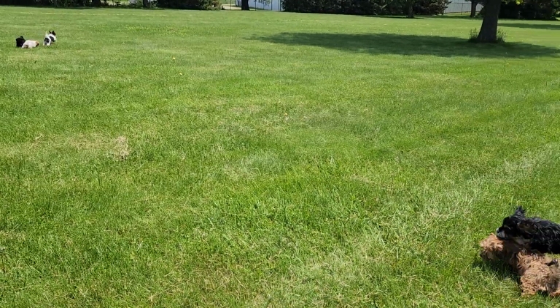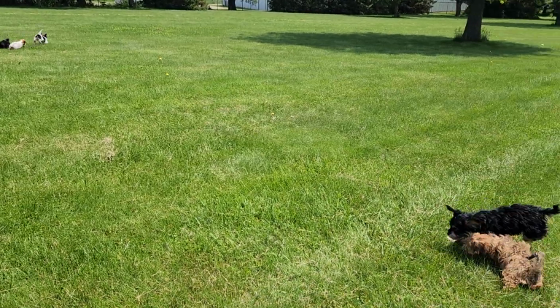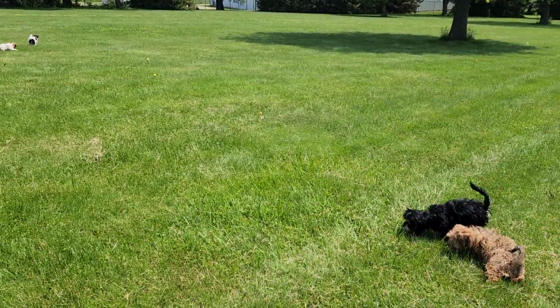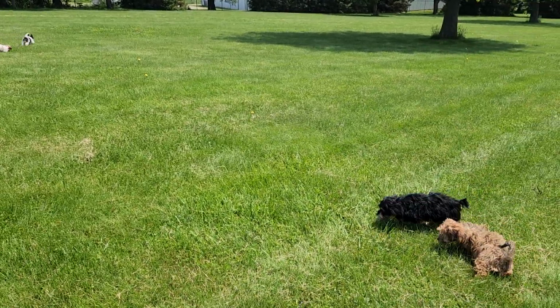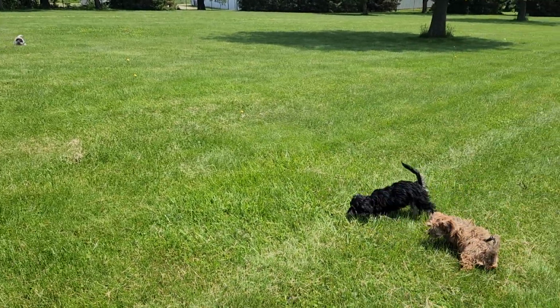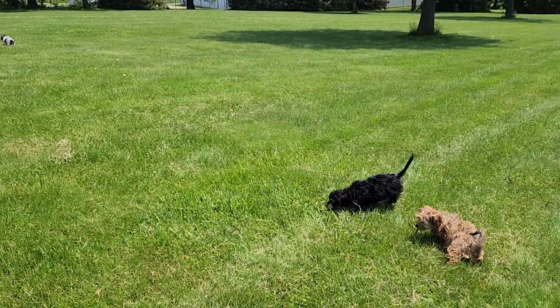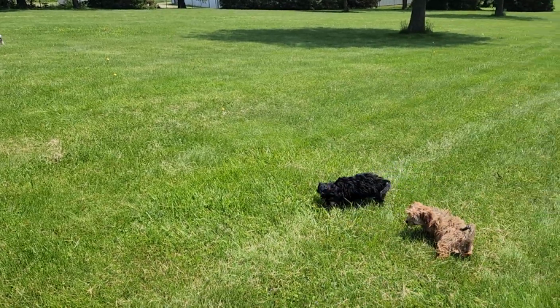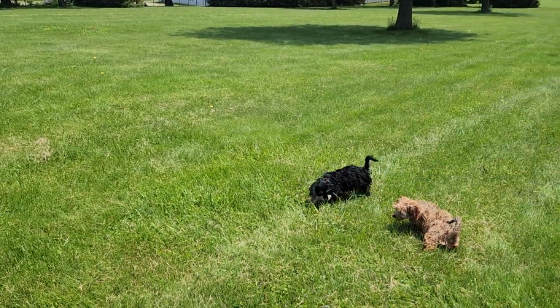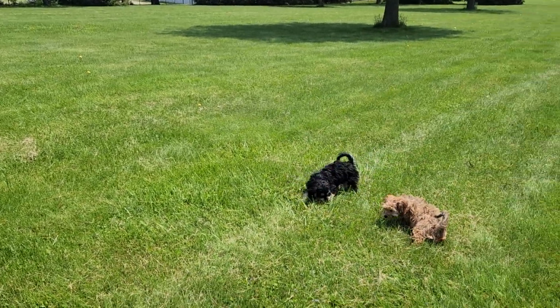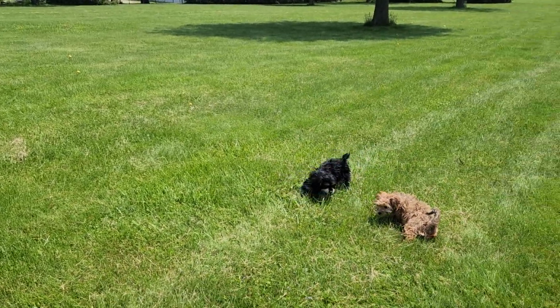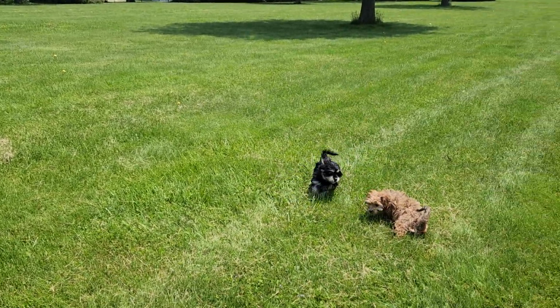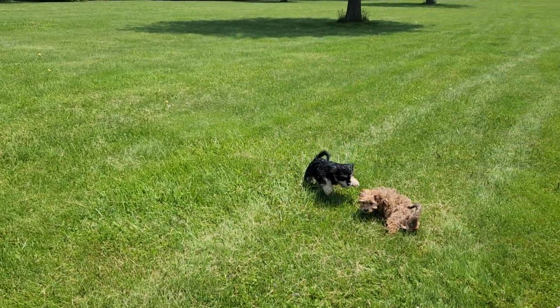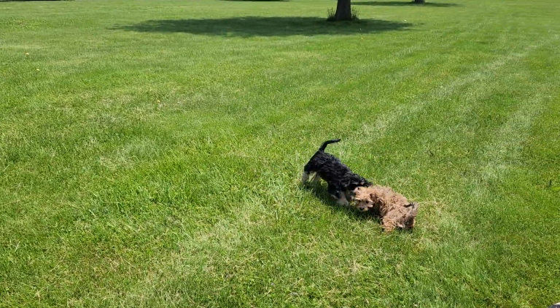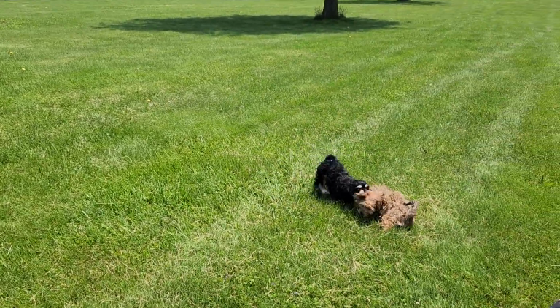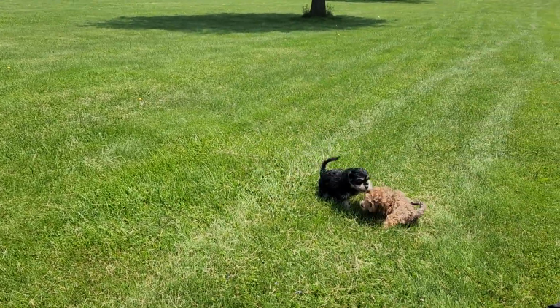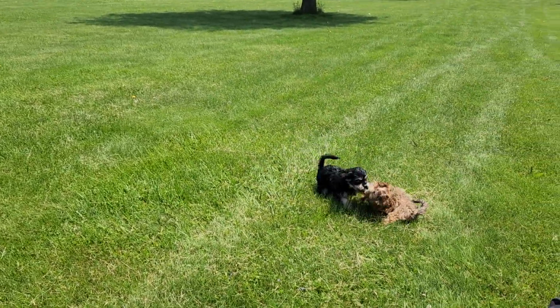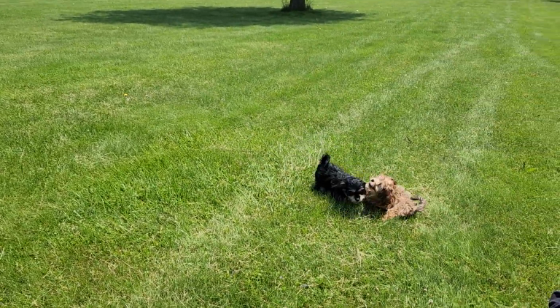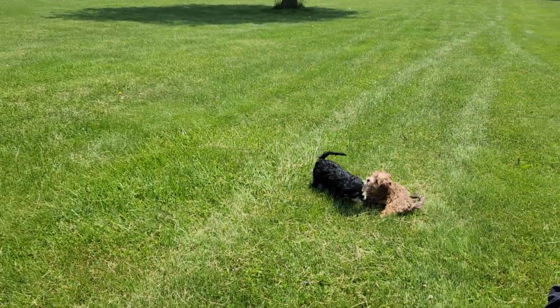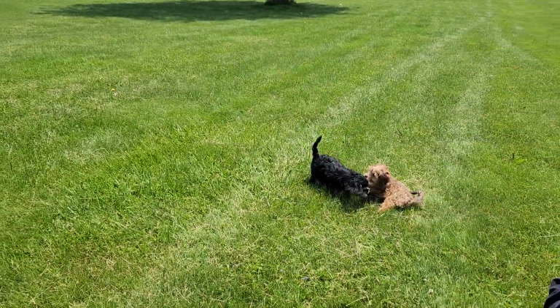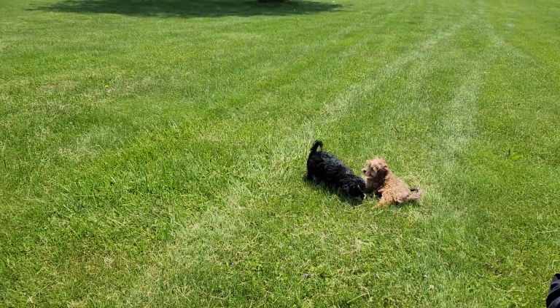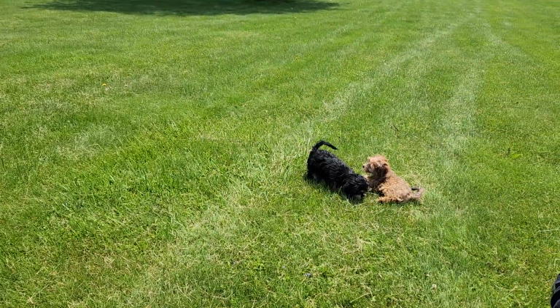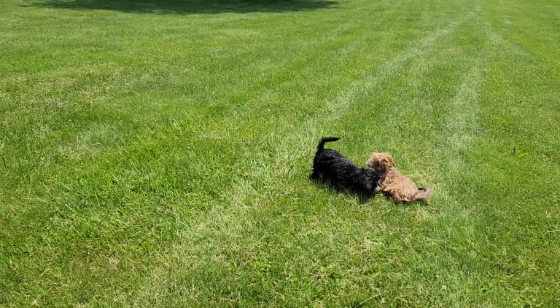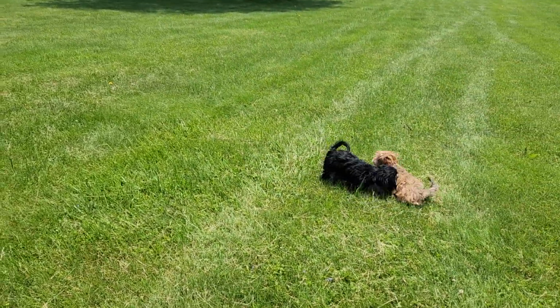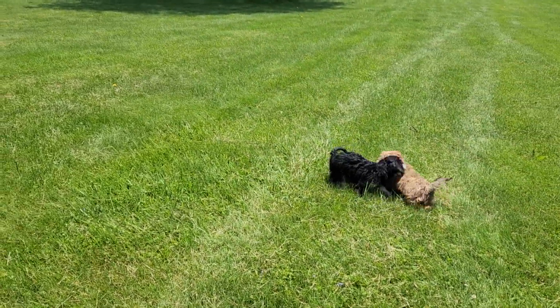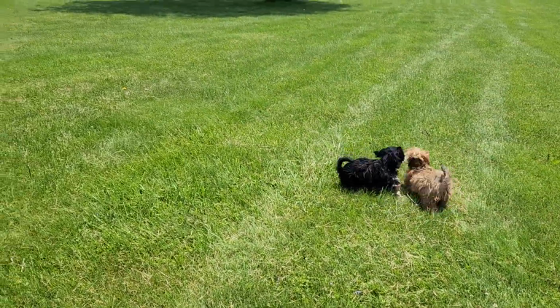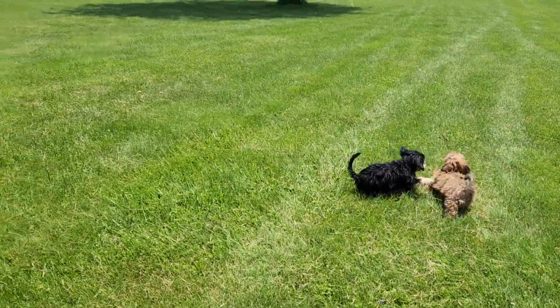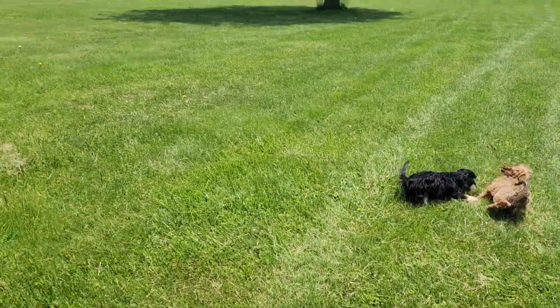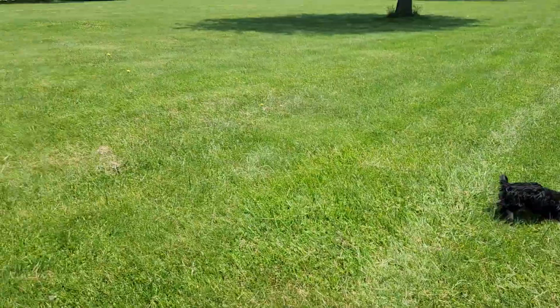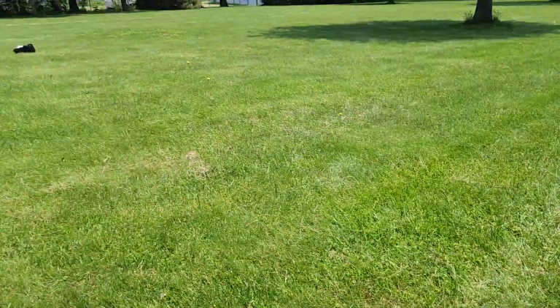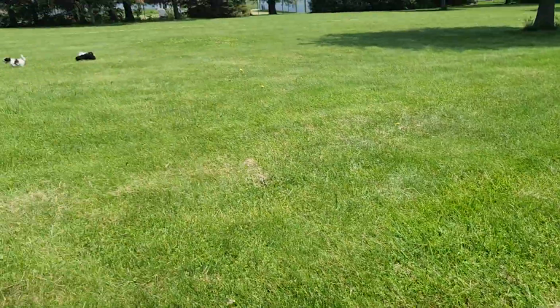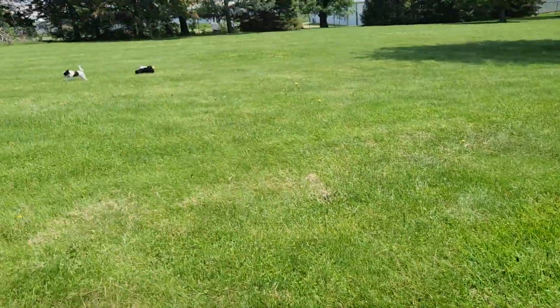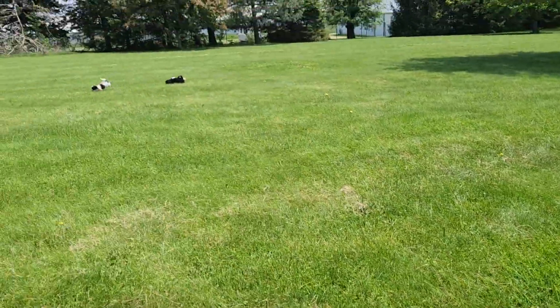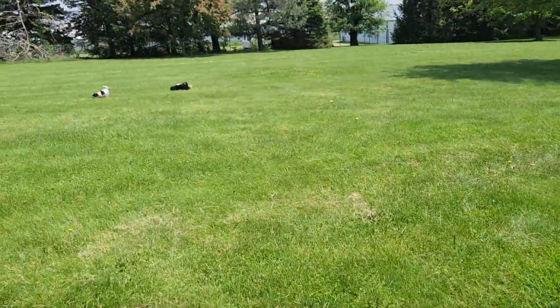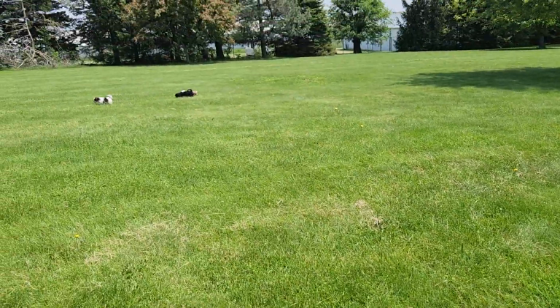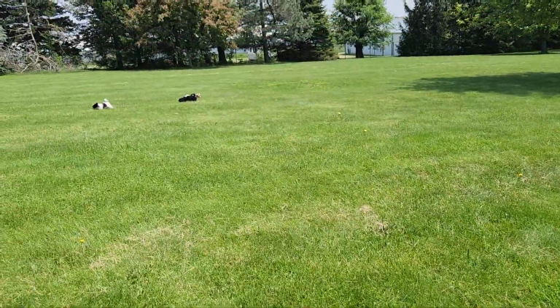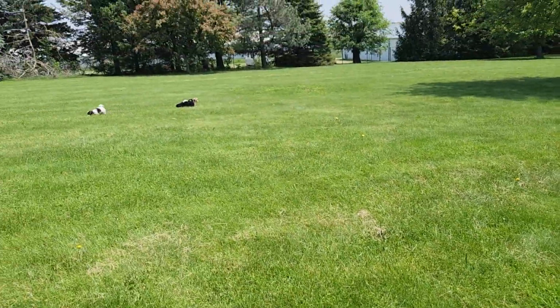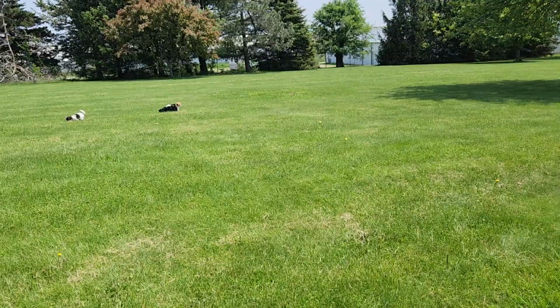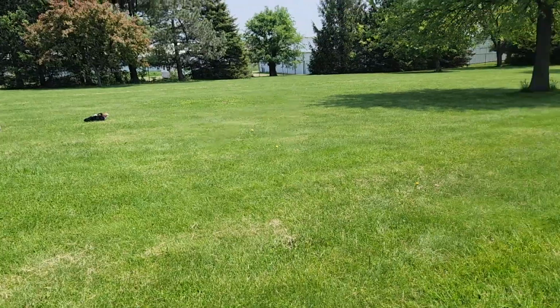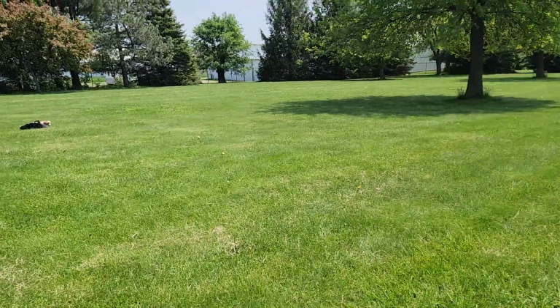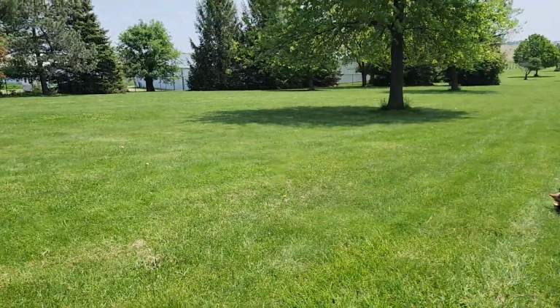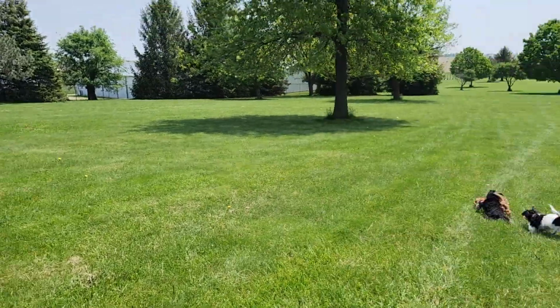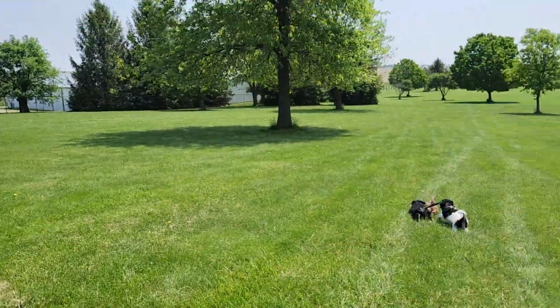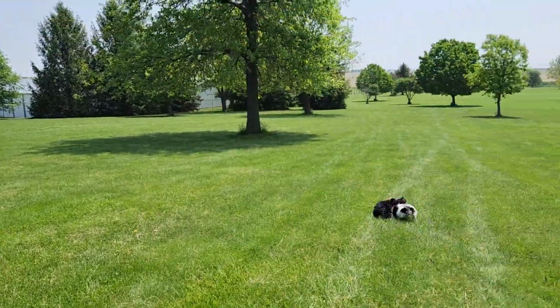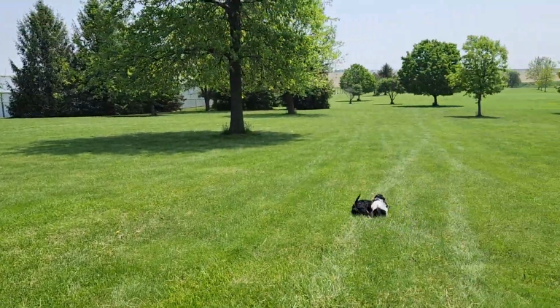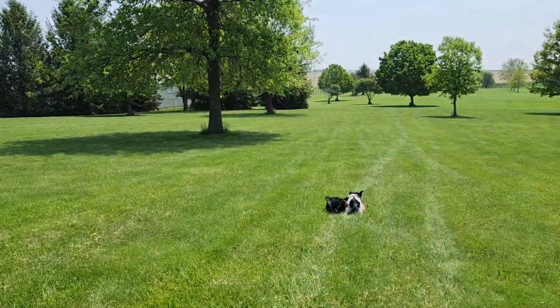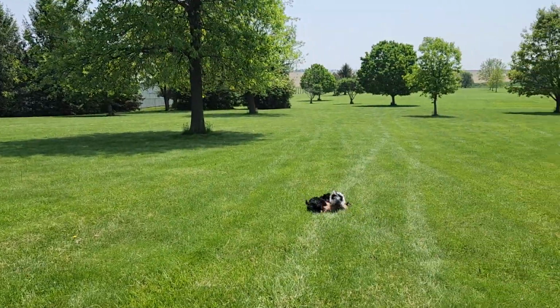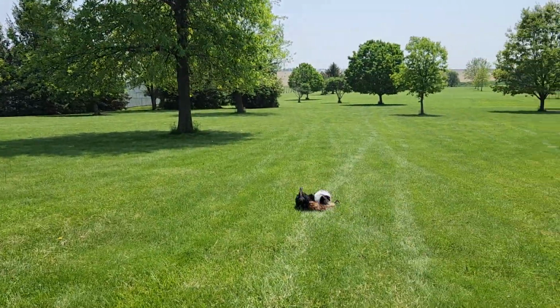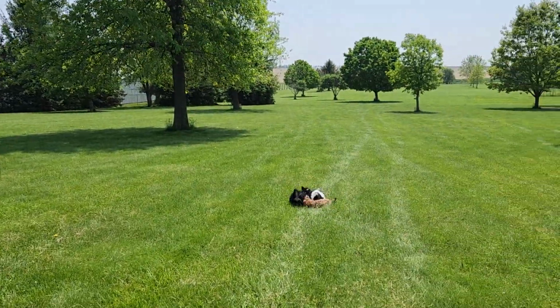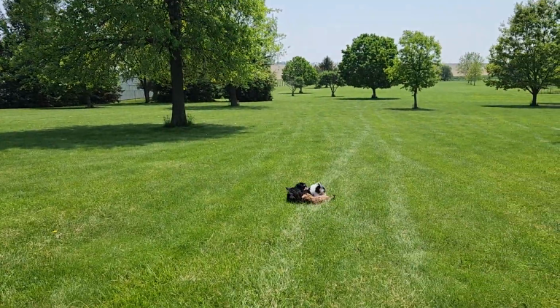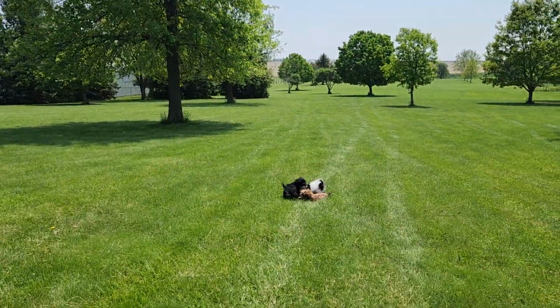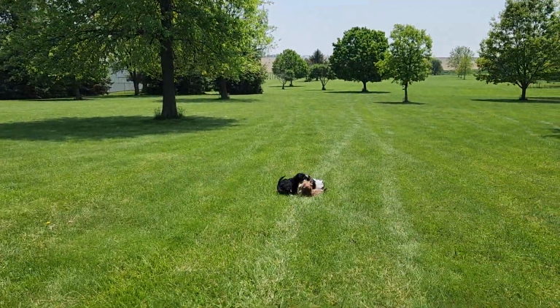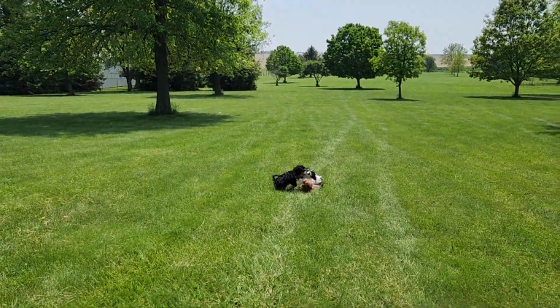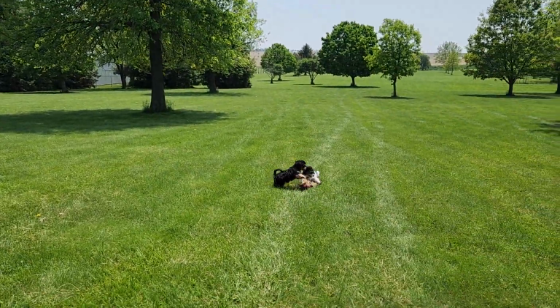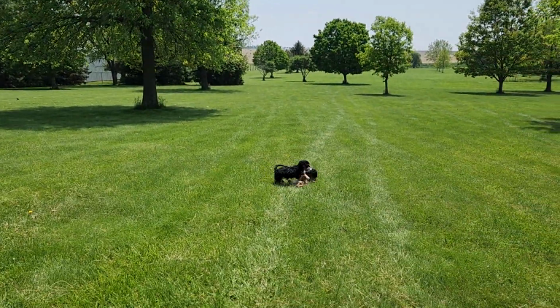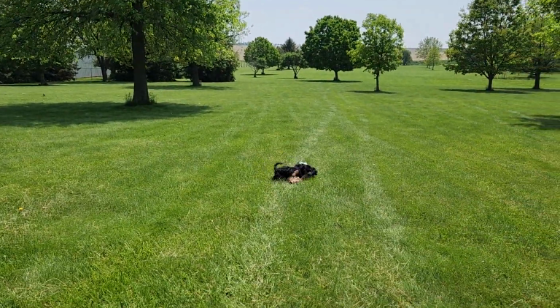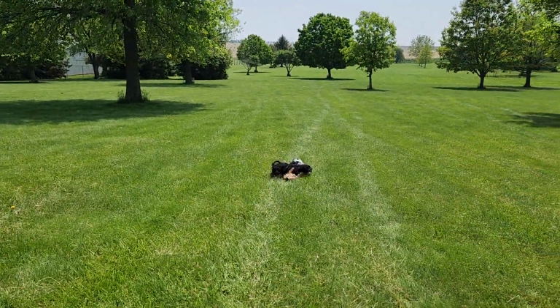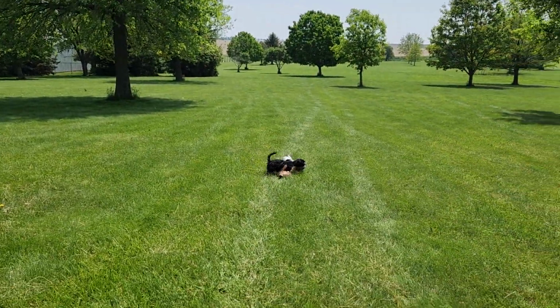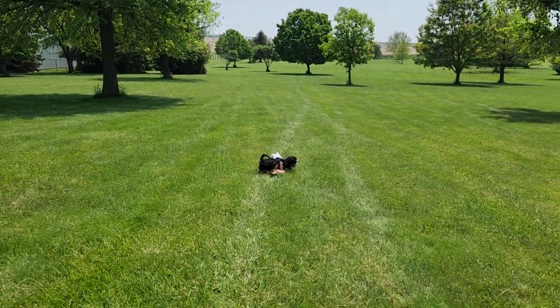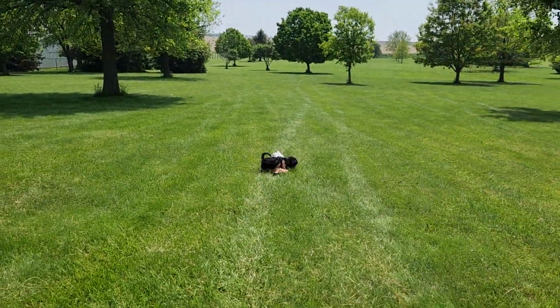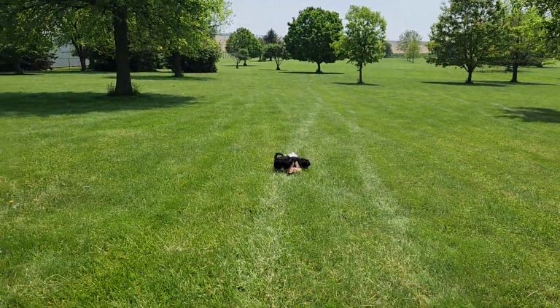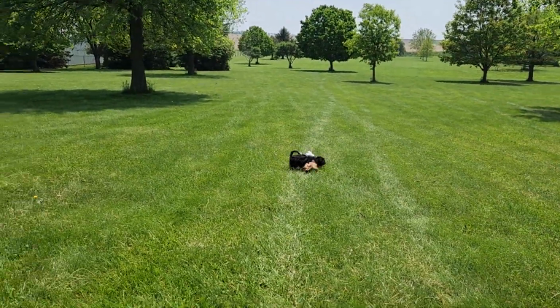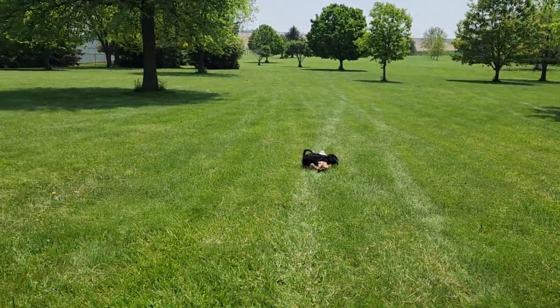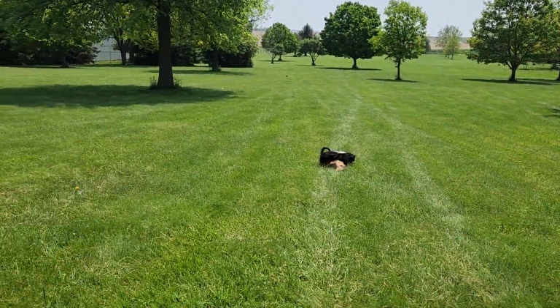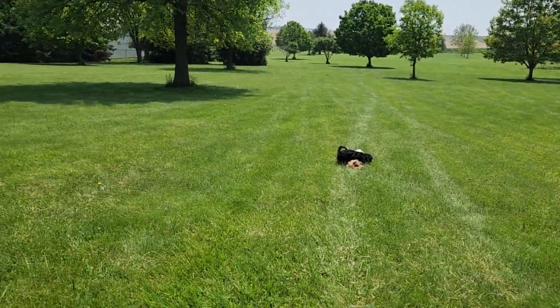Welcome back to ABC Doggie YouTube channel. This is our outside studio — it's a part of the room they get to run here at ABC Doggie.